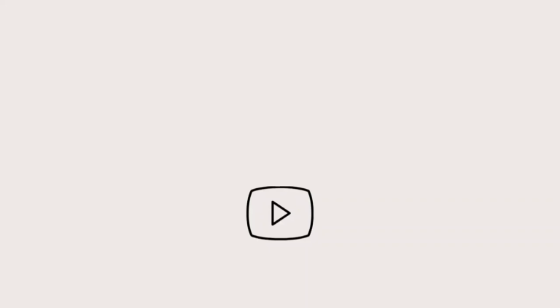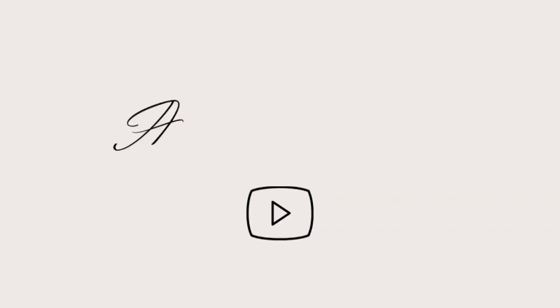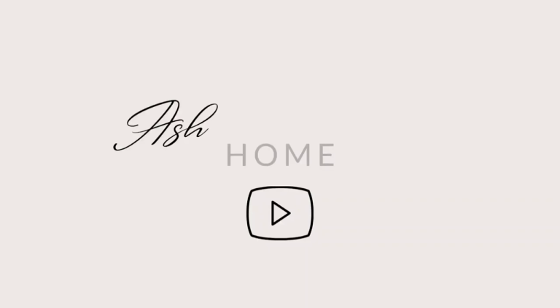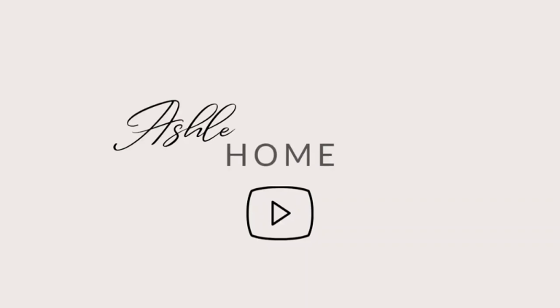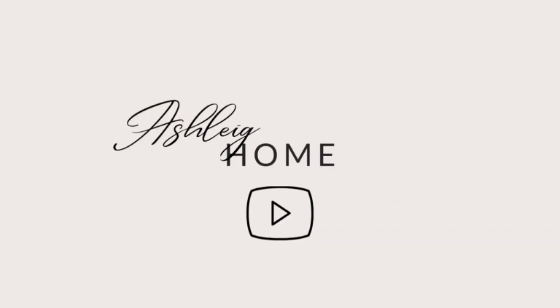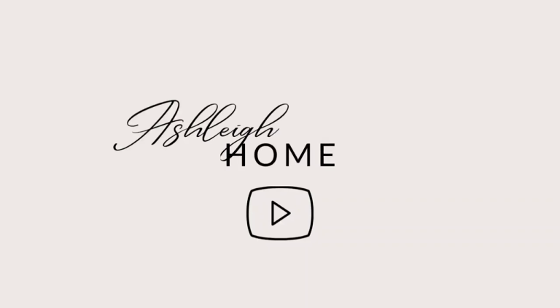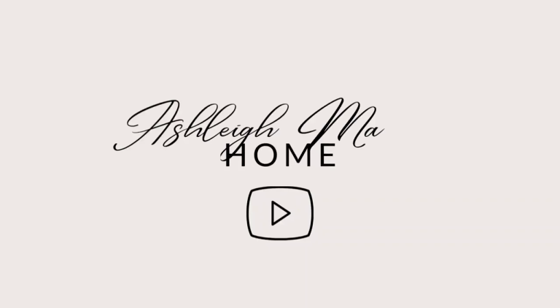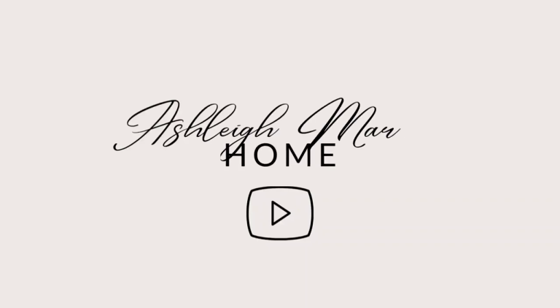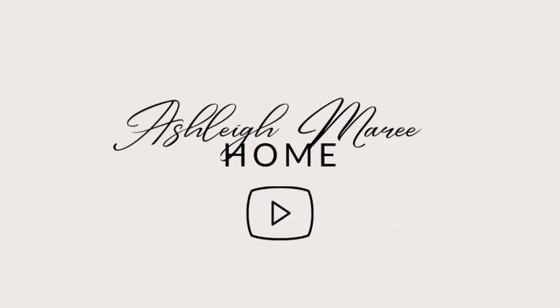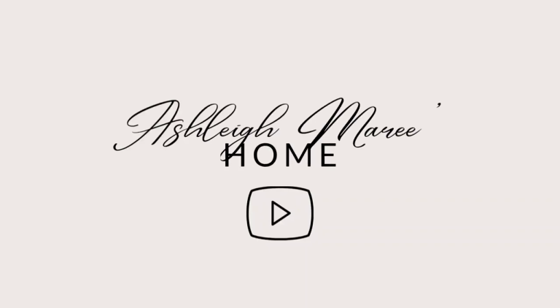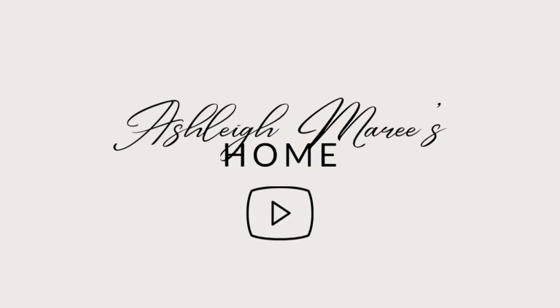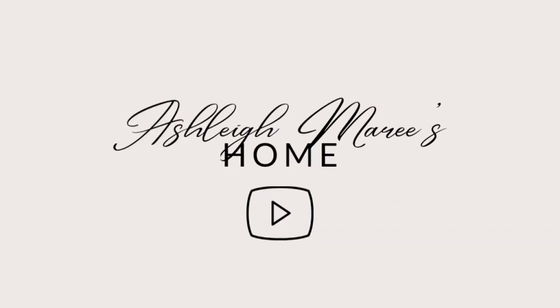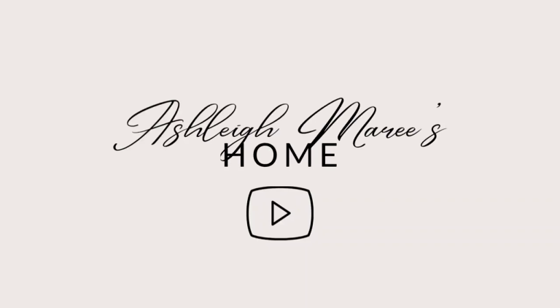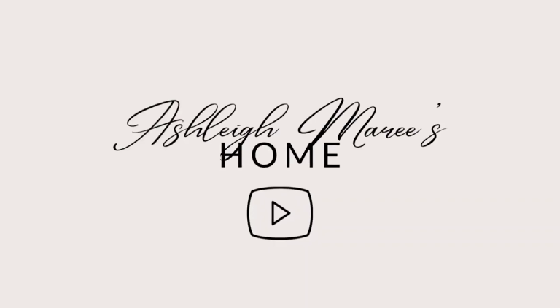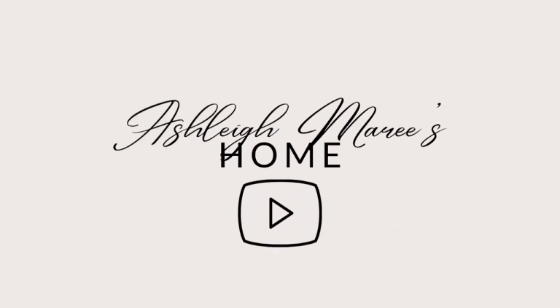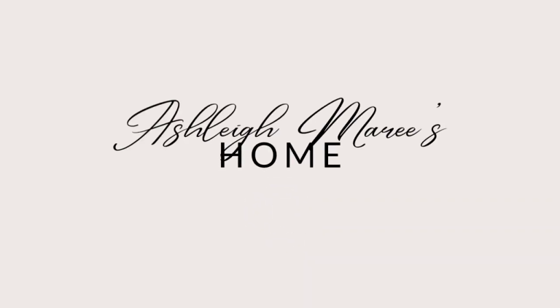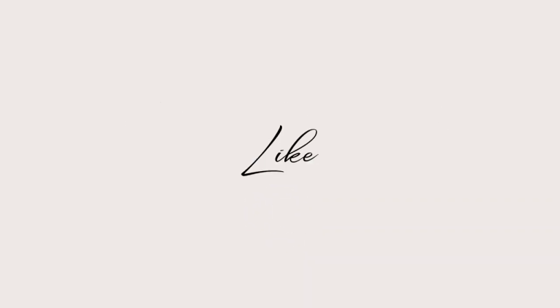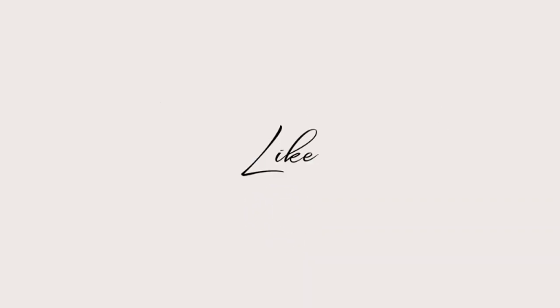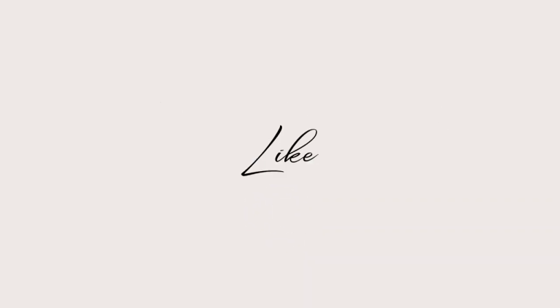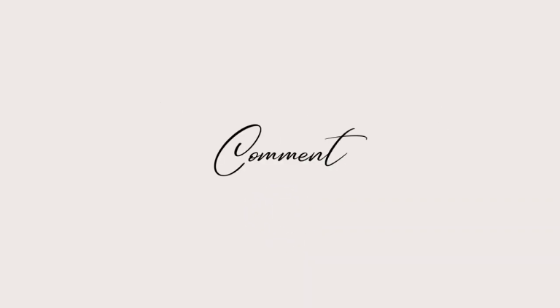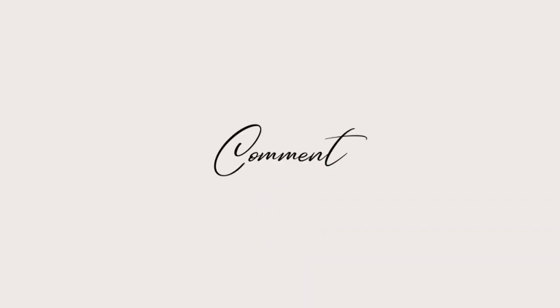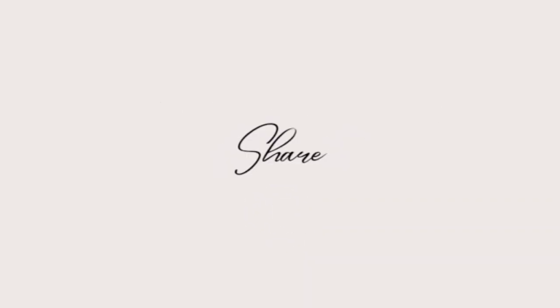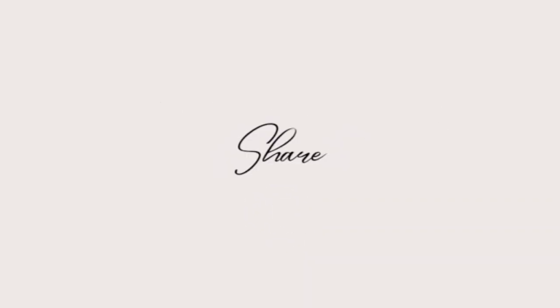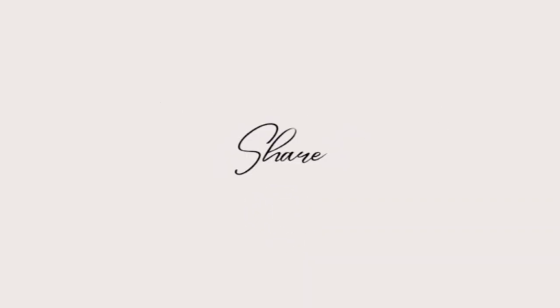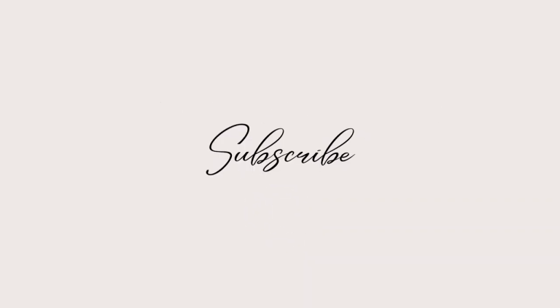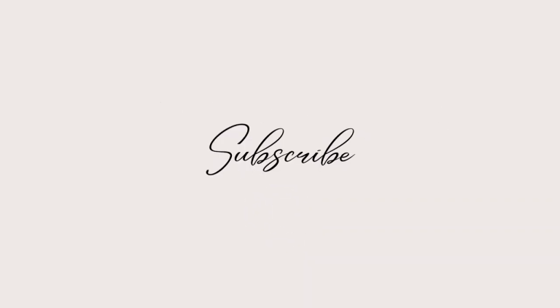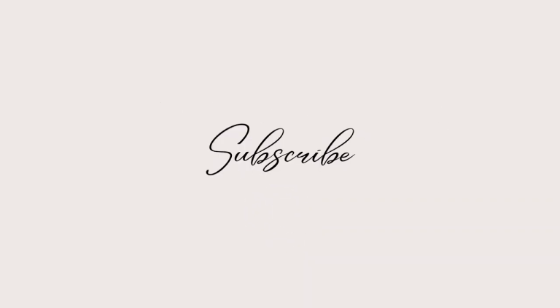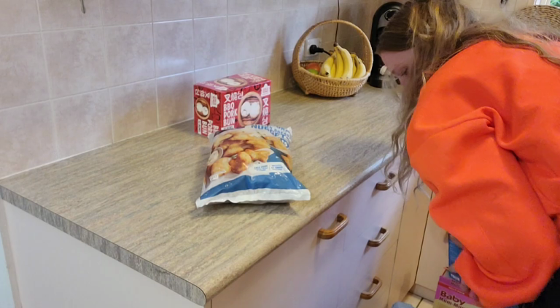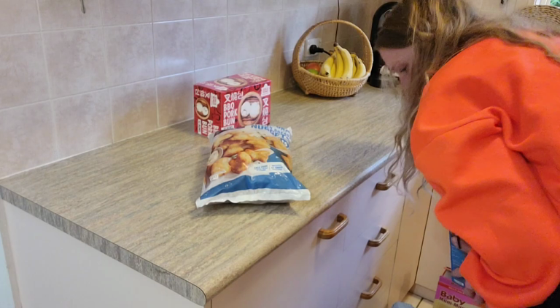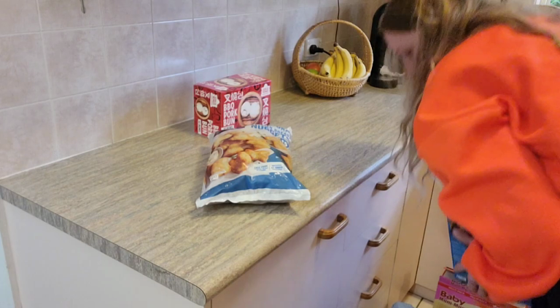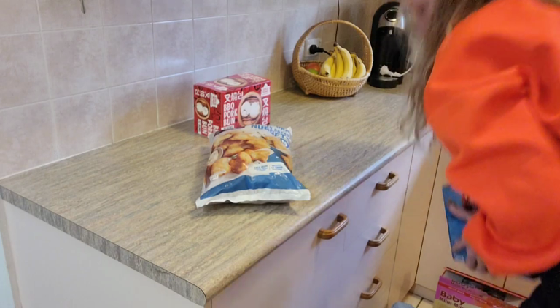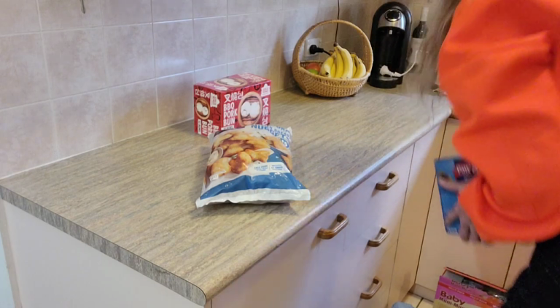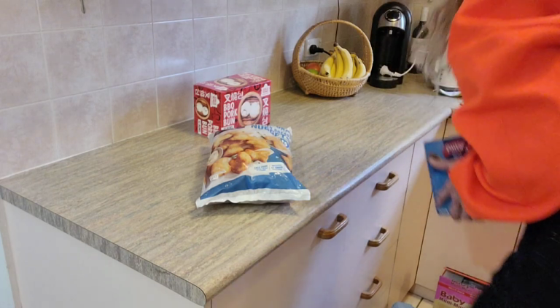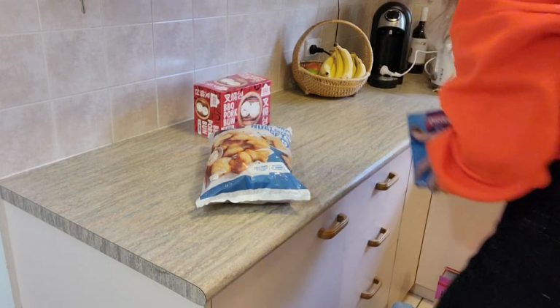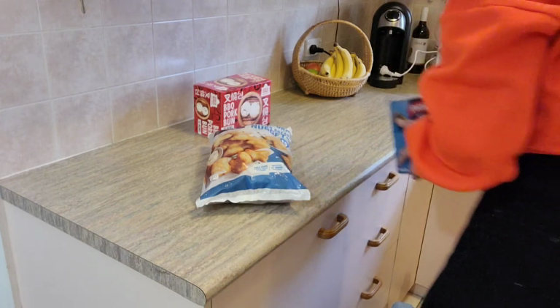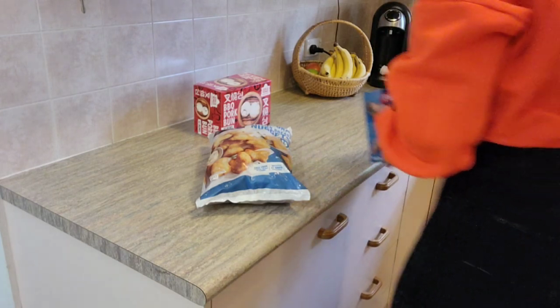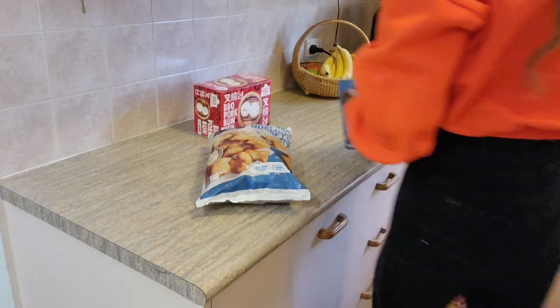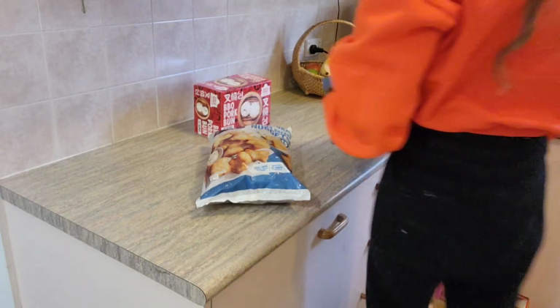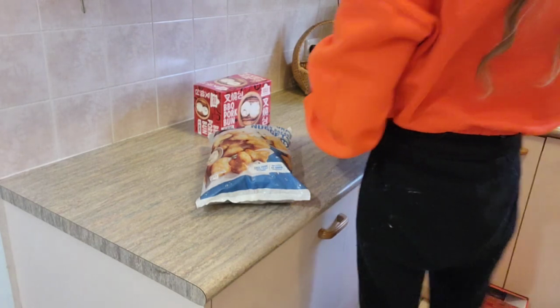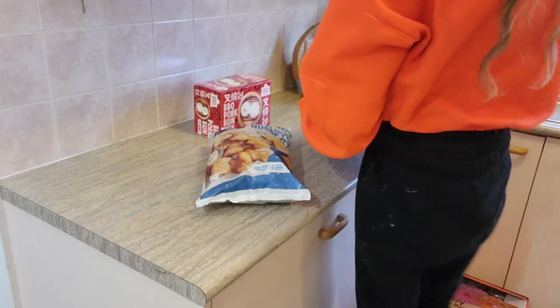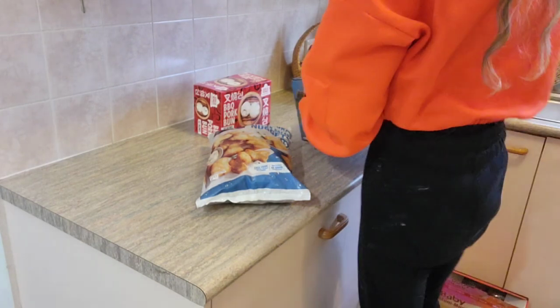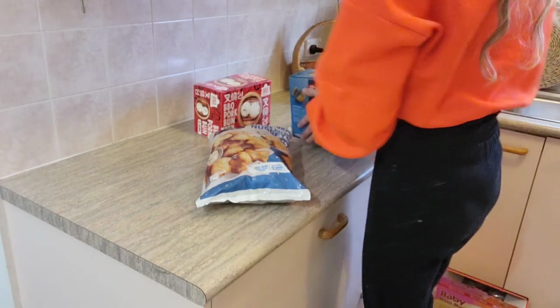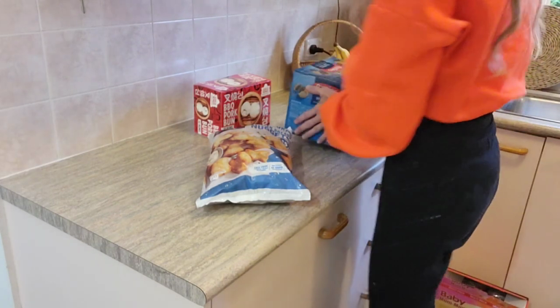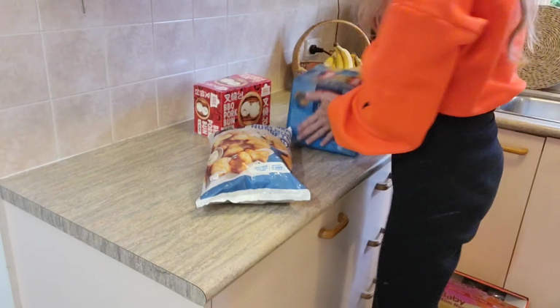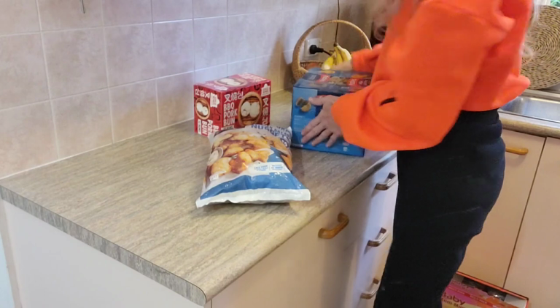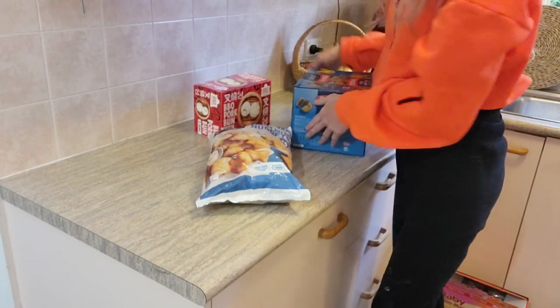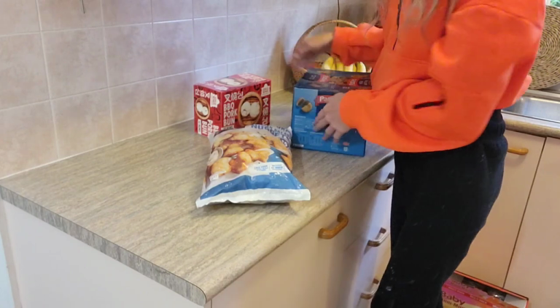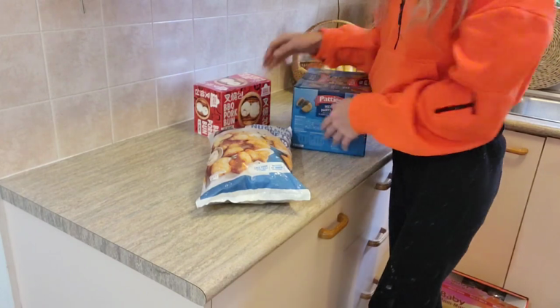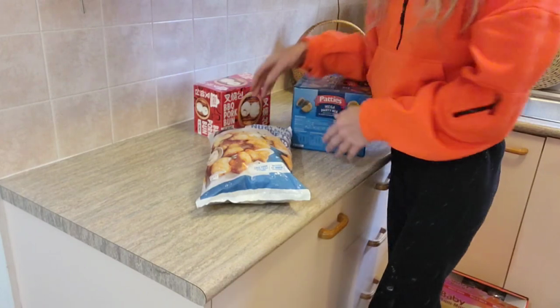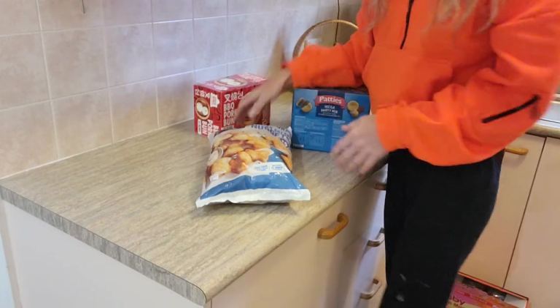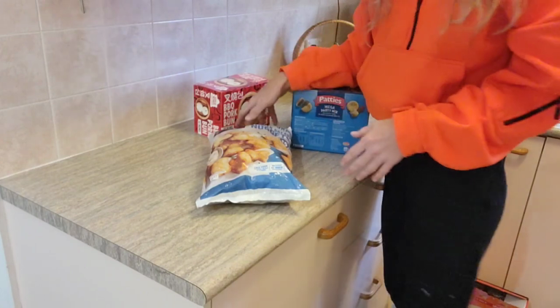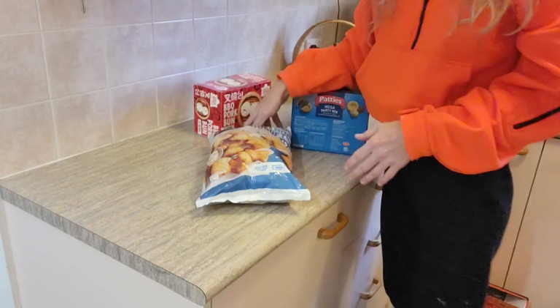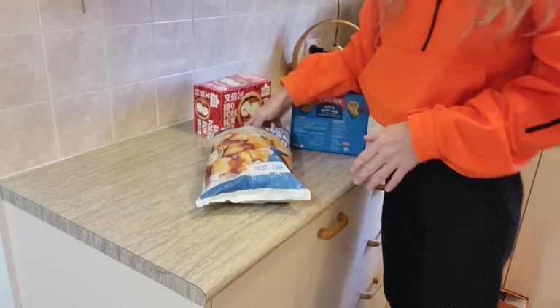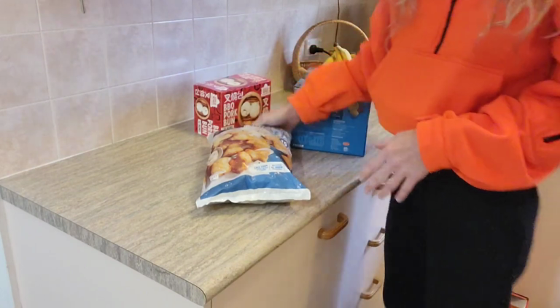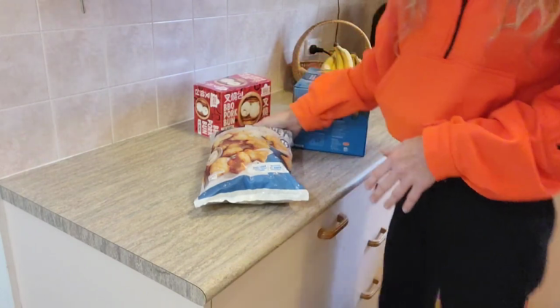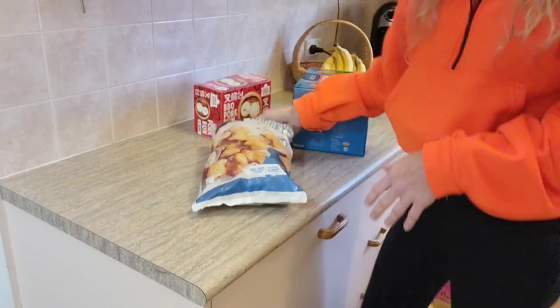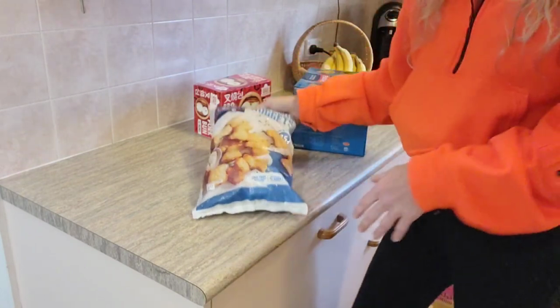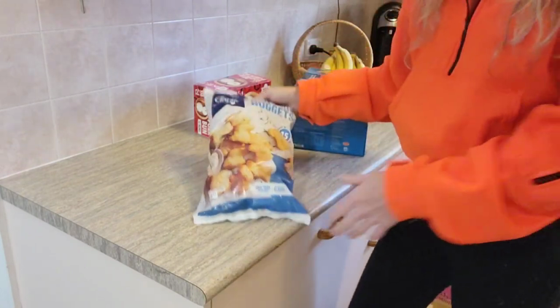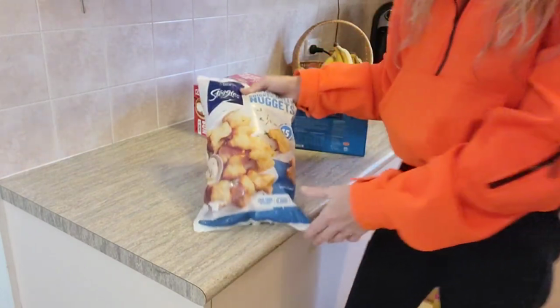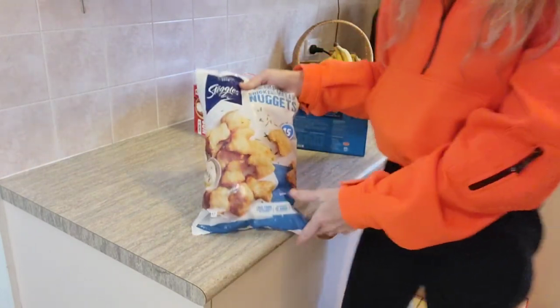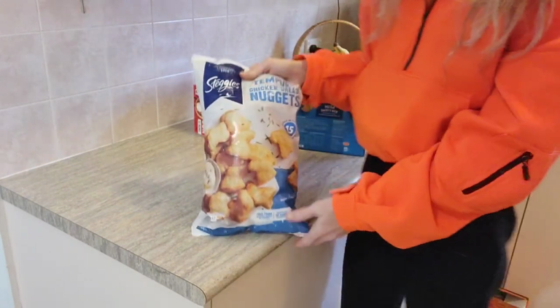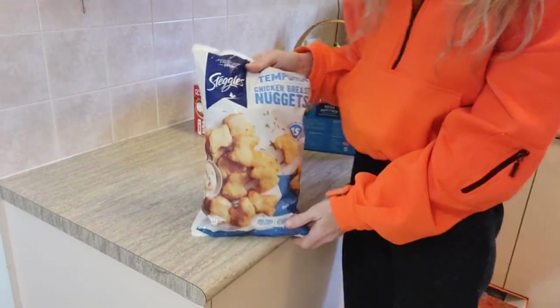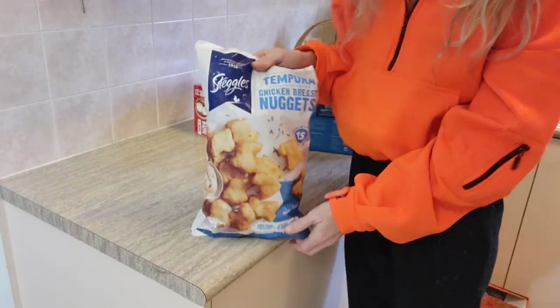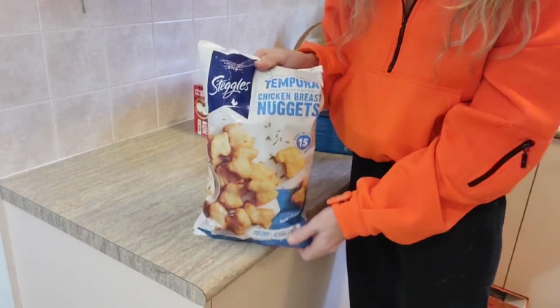Hello everybody and welcome to my home for today's Costco haul. We're starting with the frozen items so I can get these things into the freezer as quickly as possible.